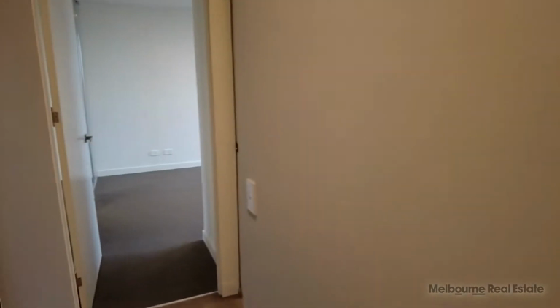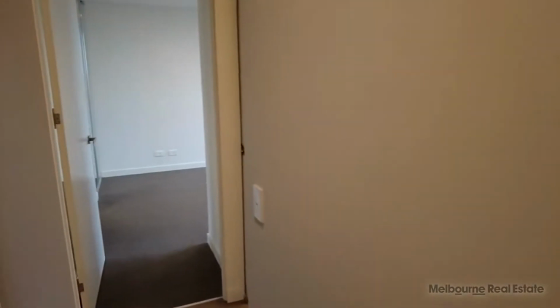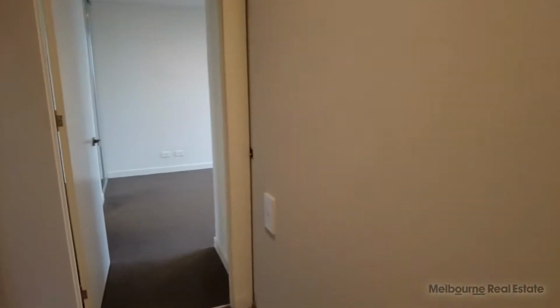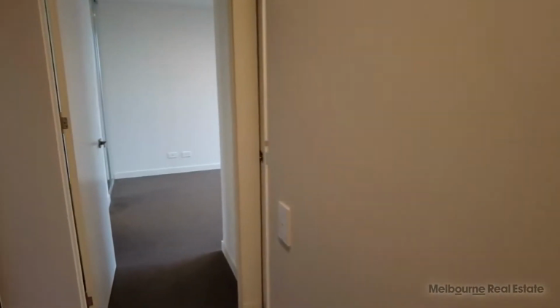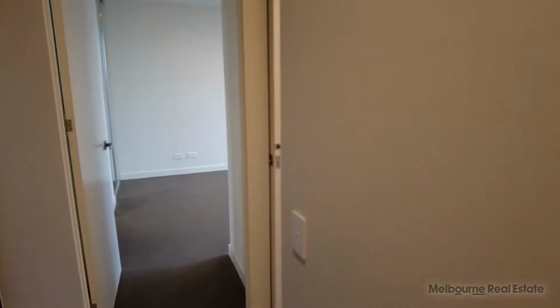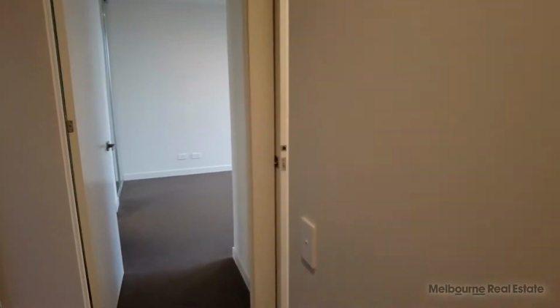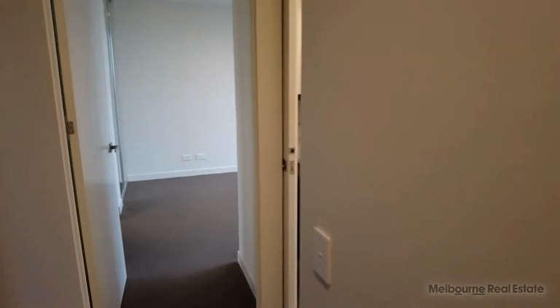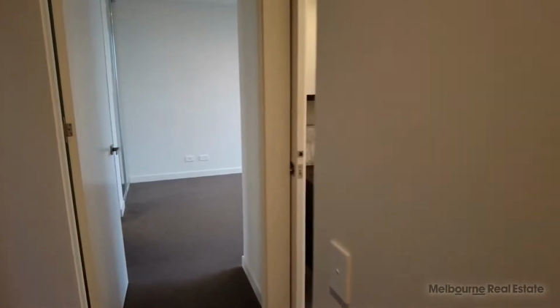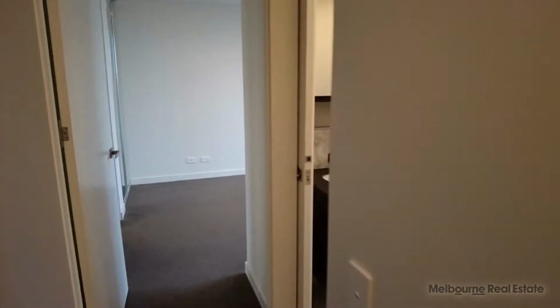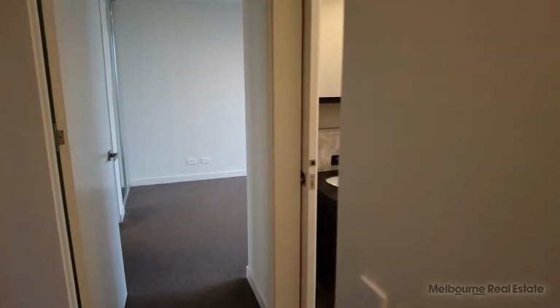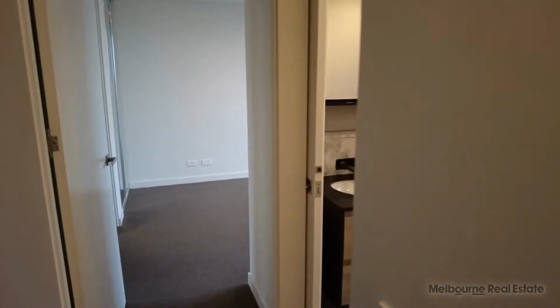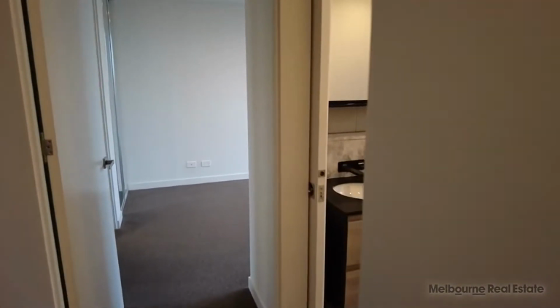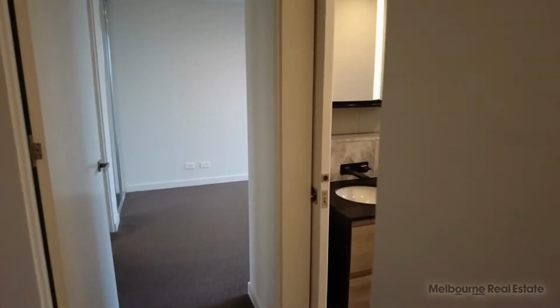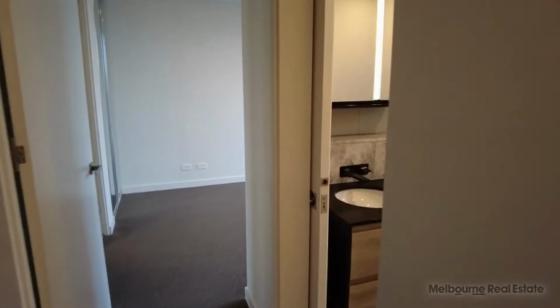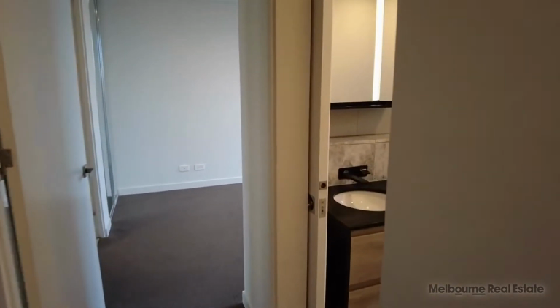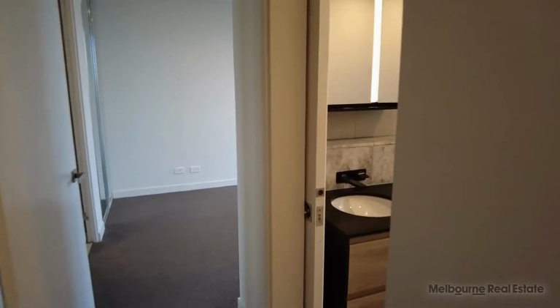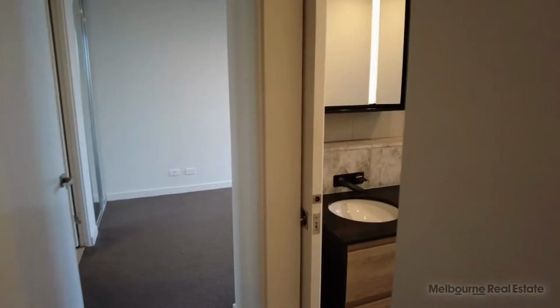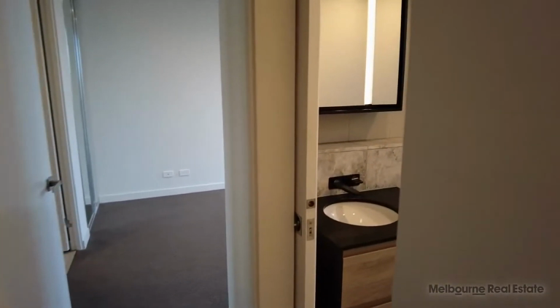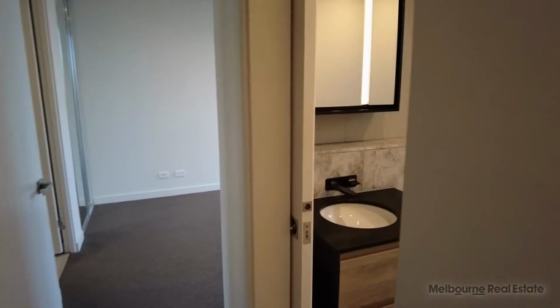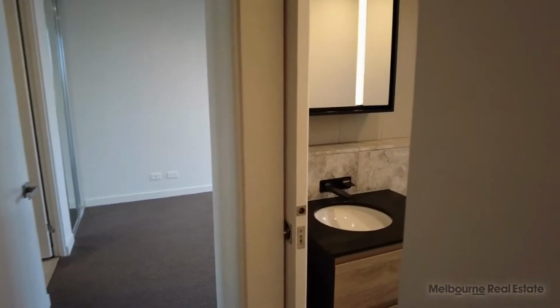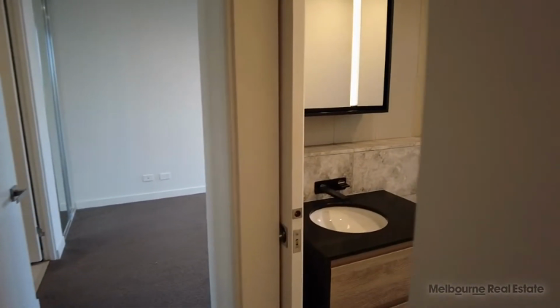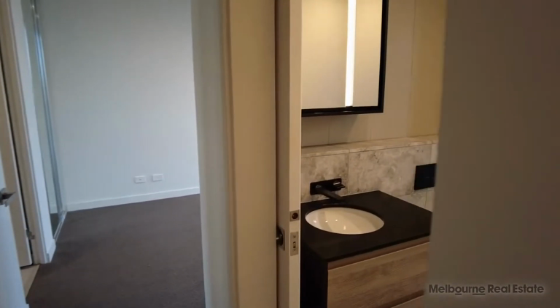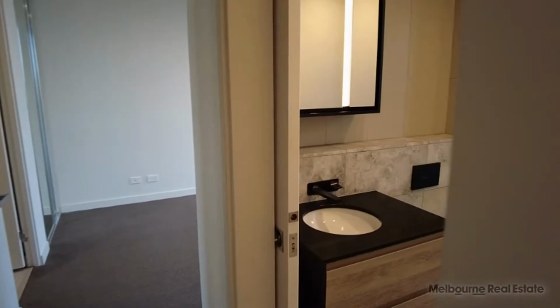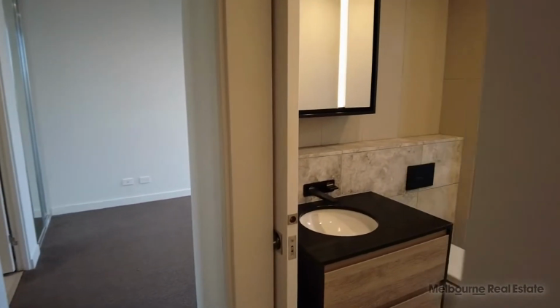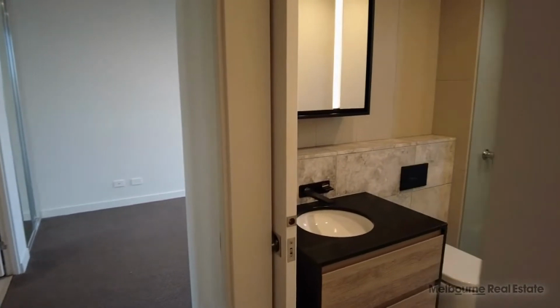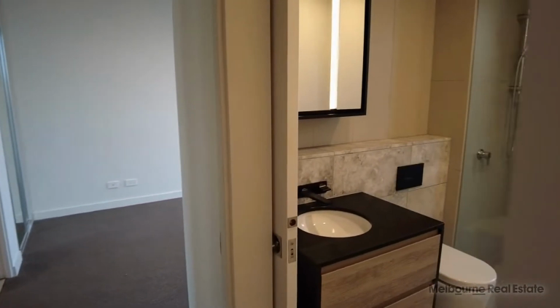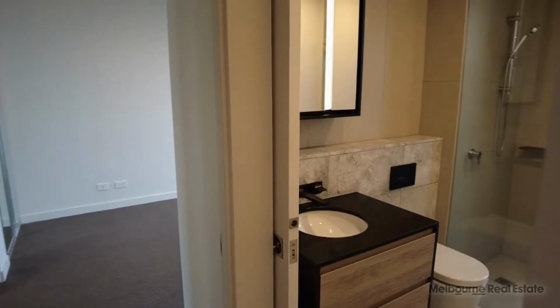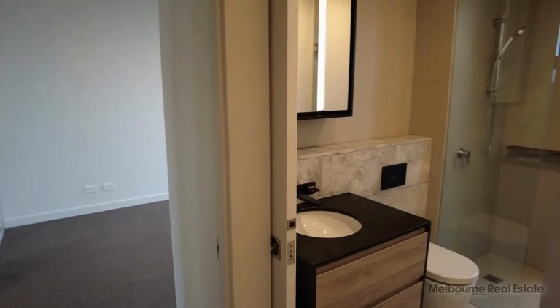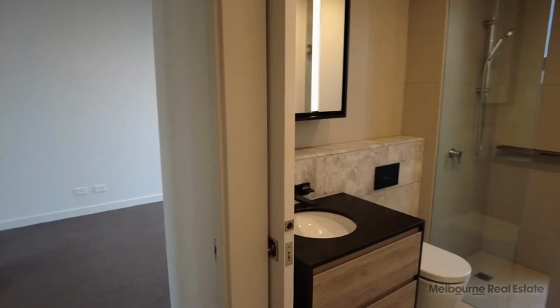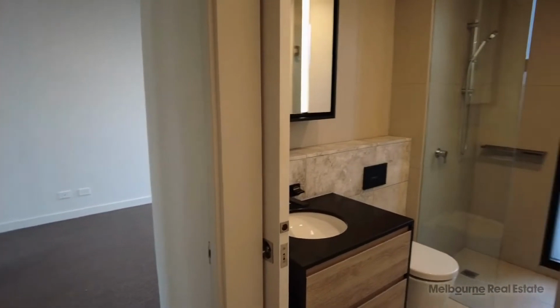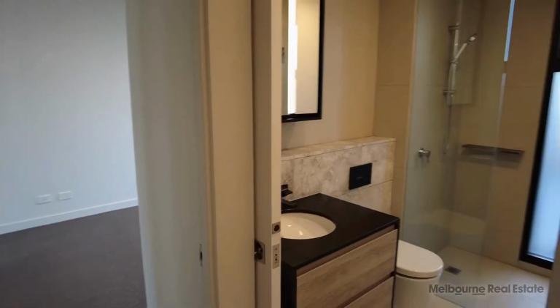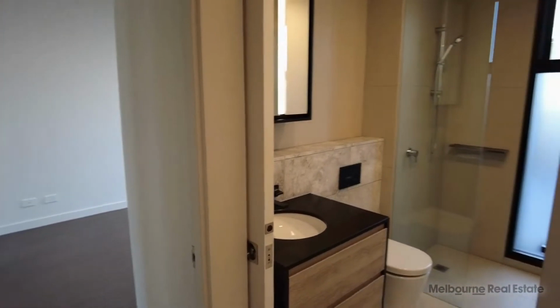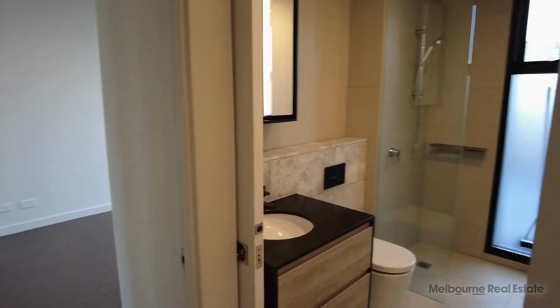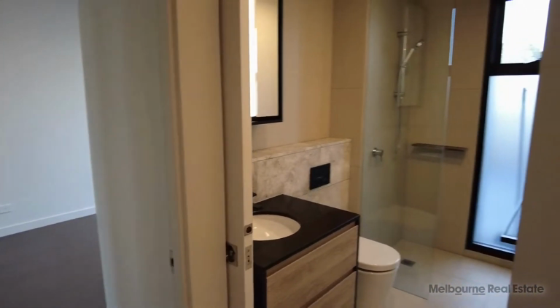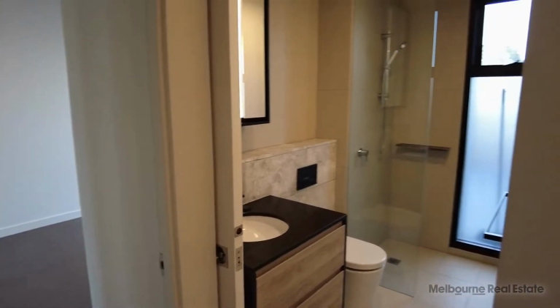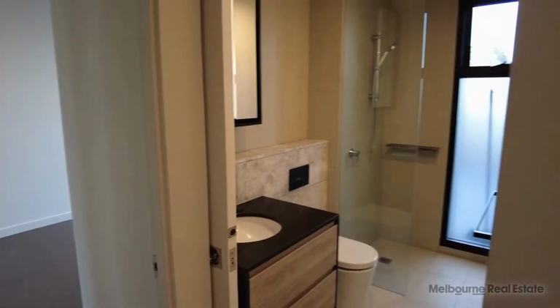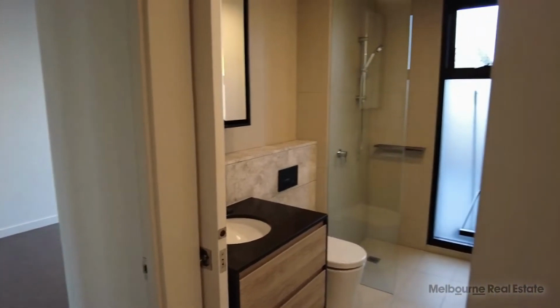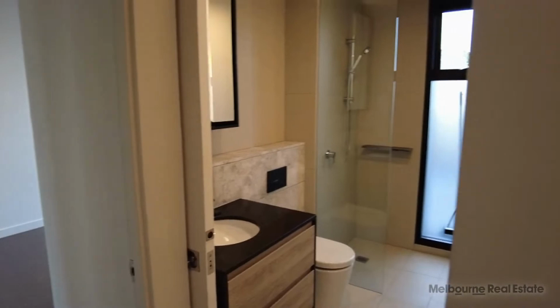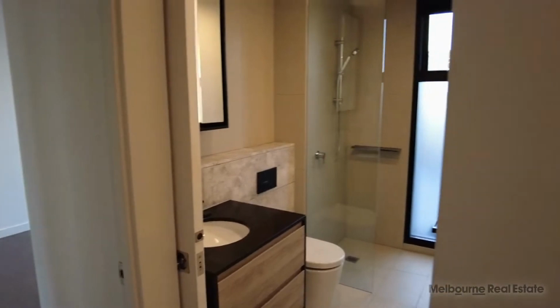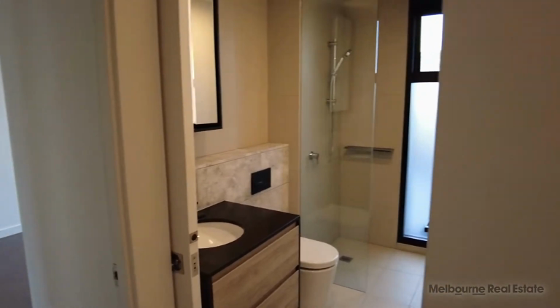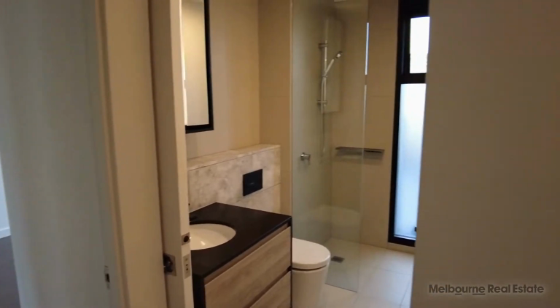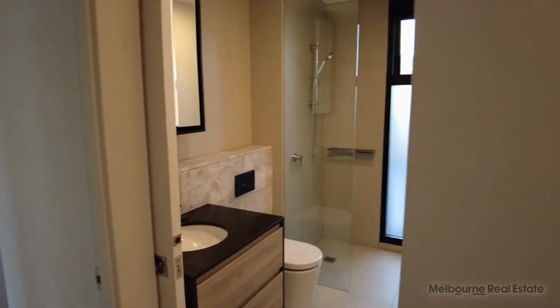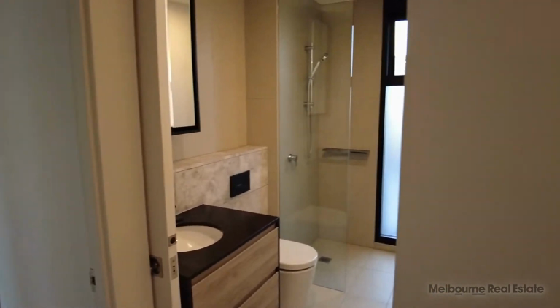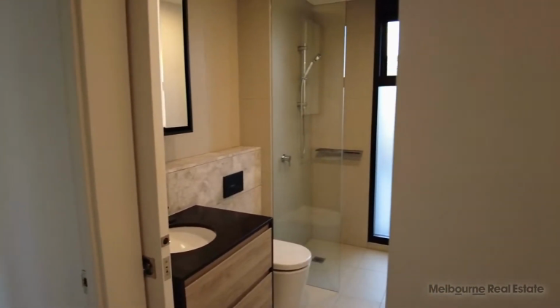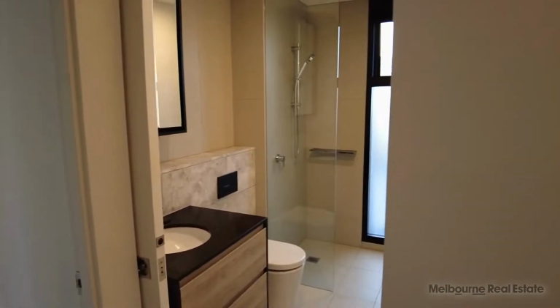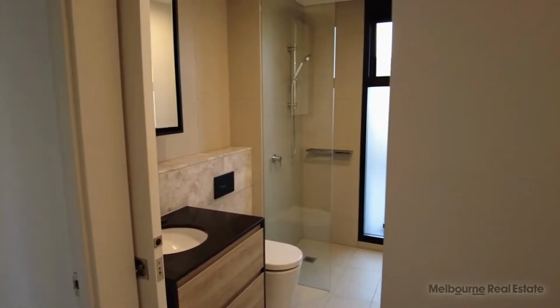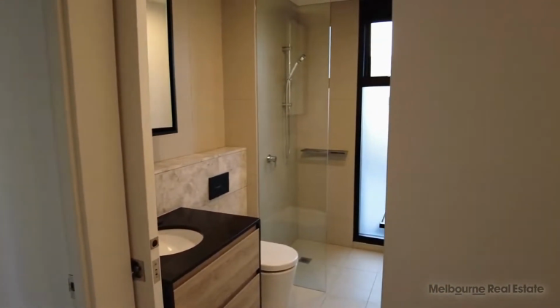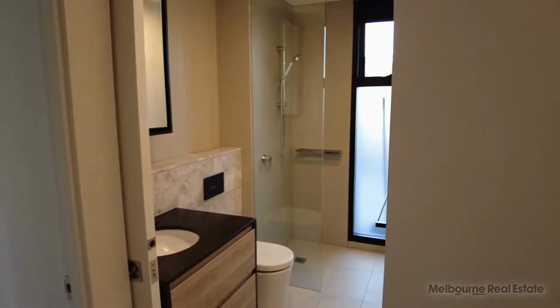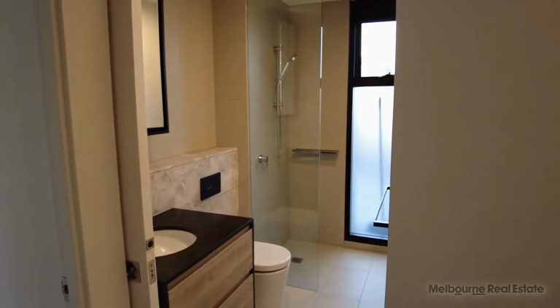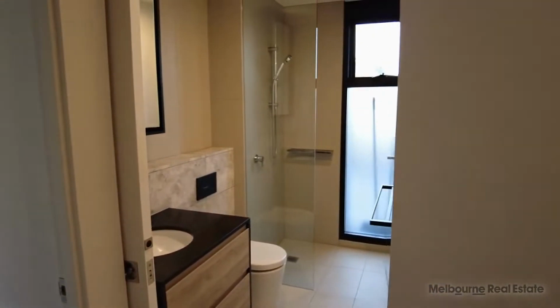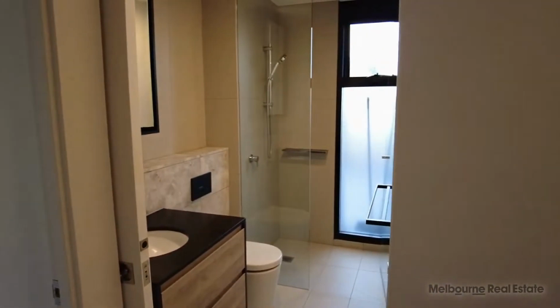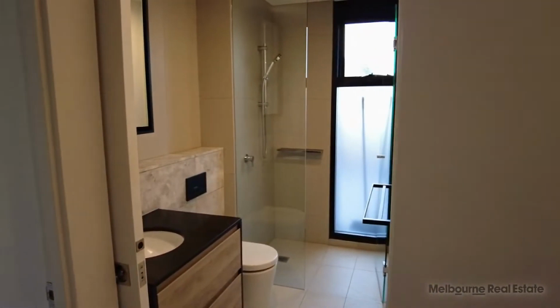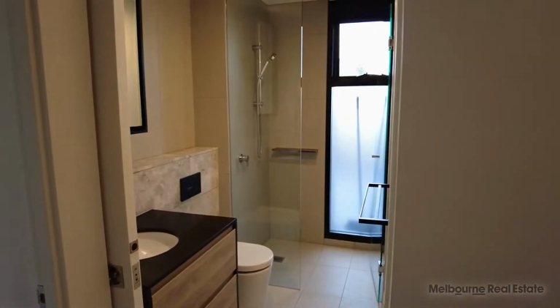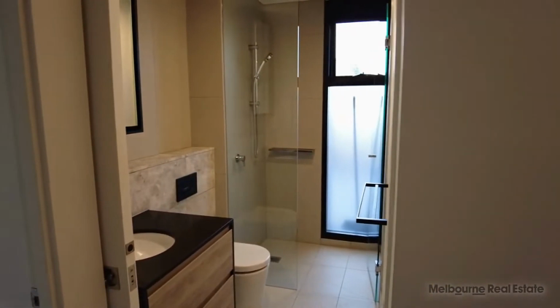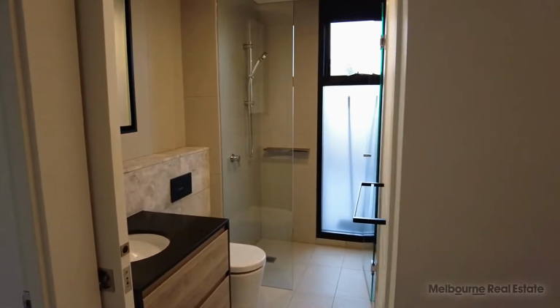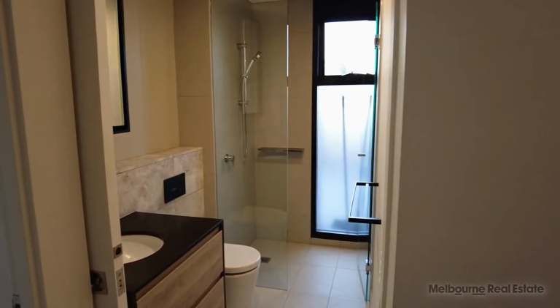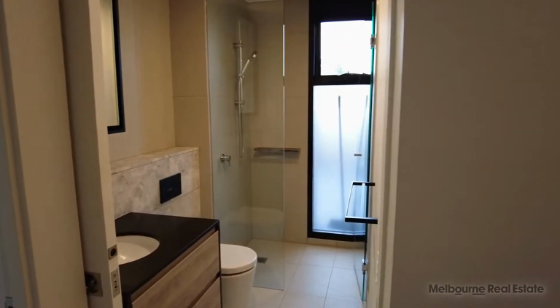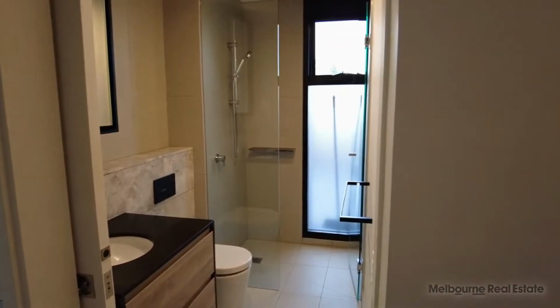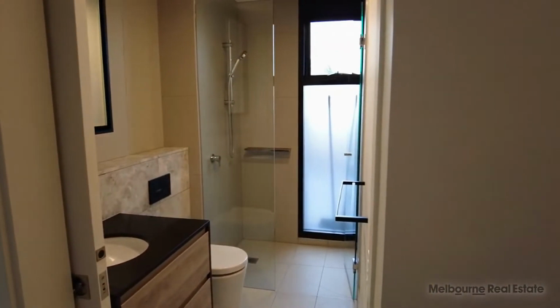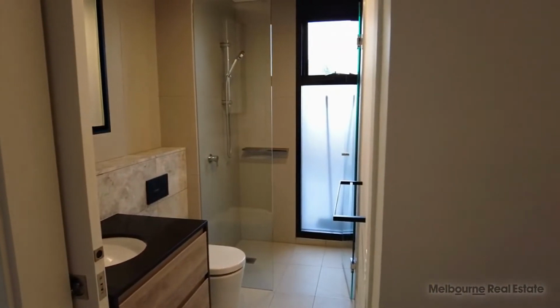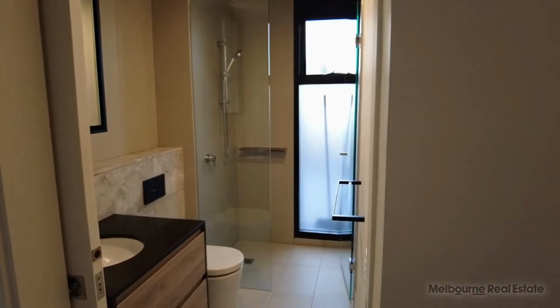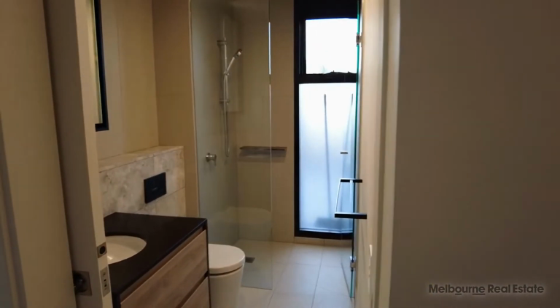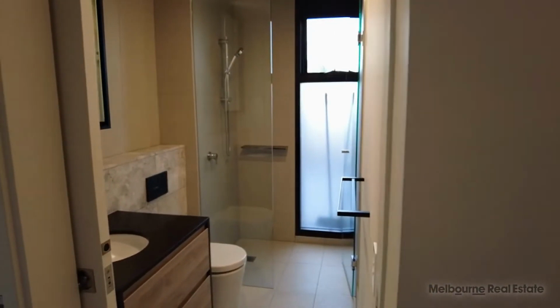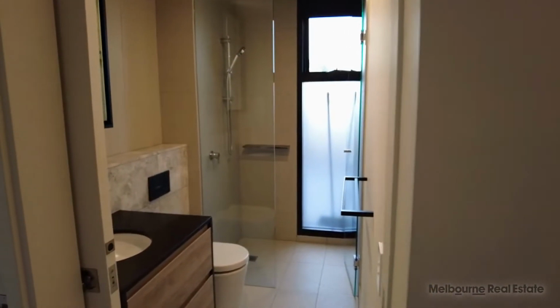Here we have the main bathroom with rain shower, stone finishes and mirrored vanity.